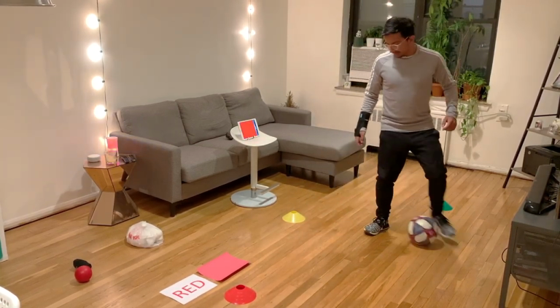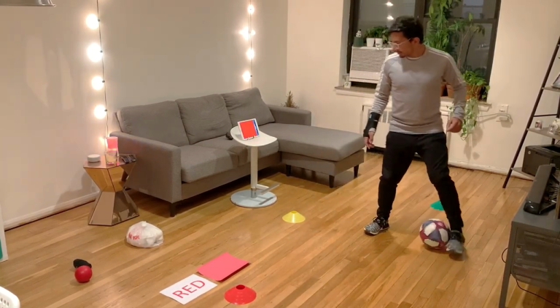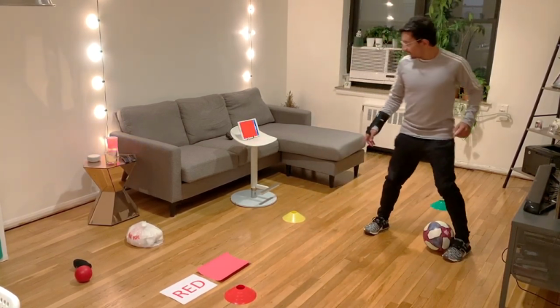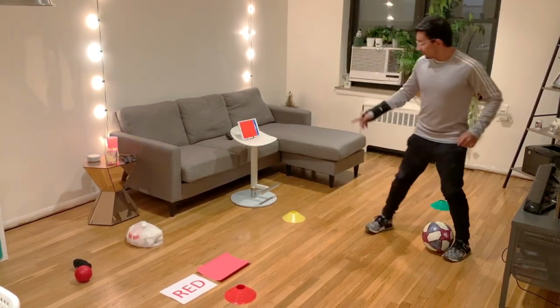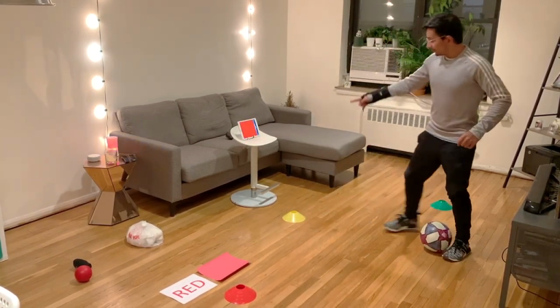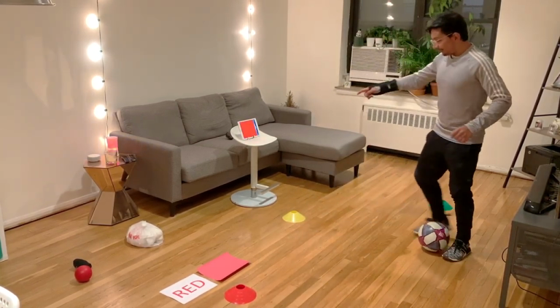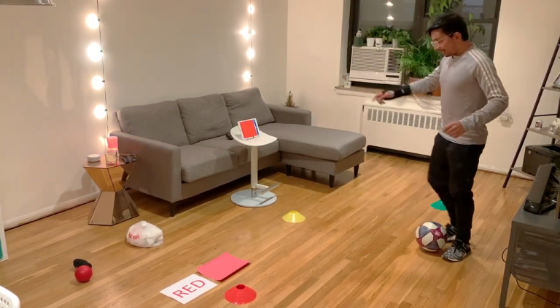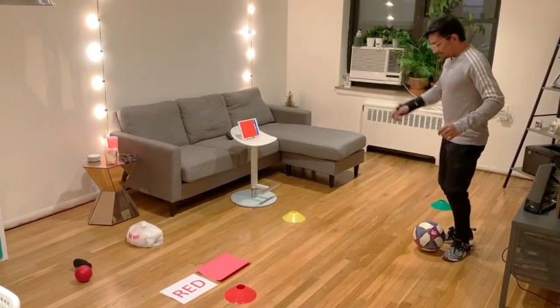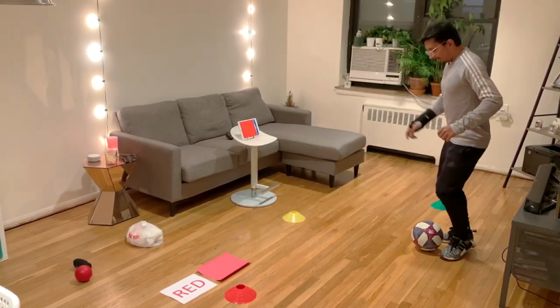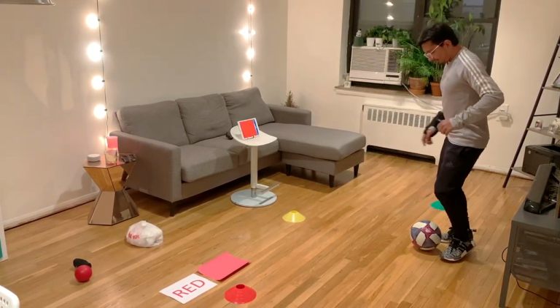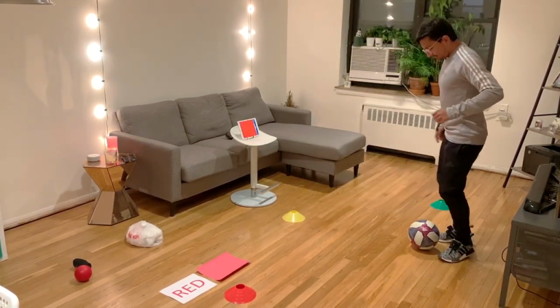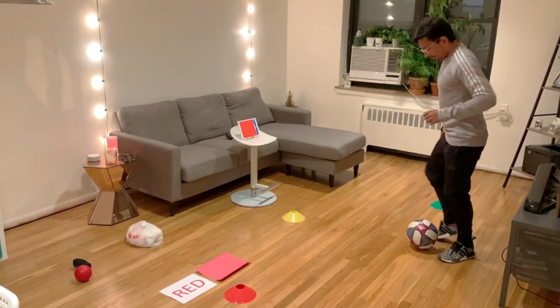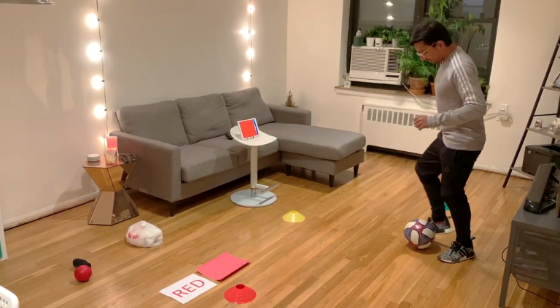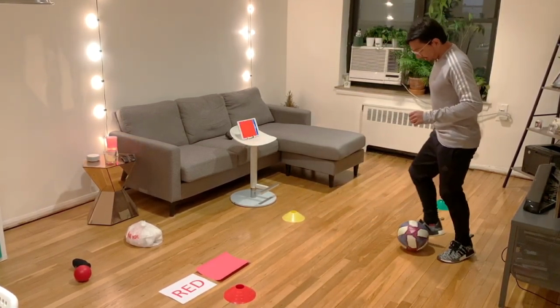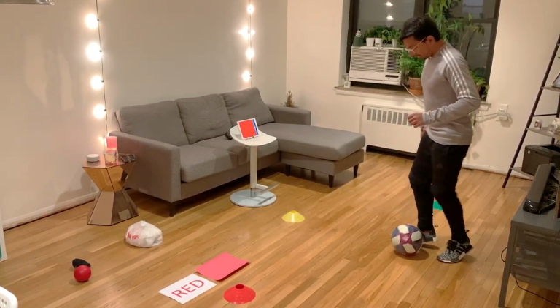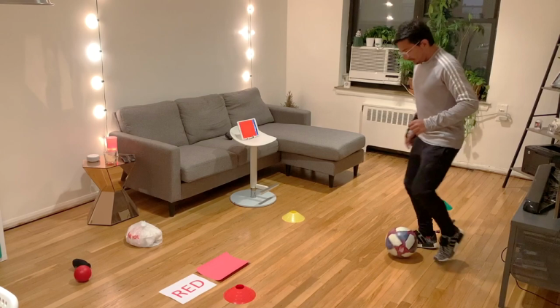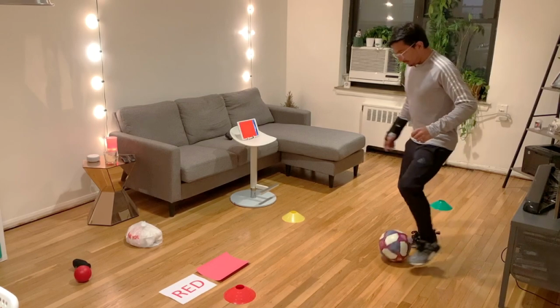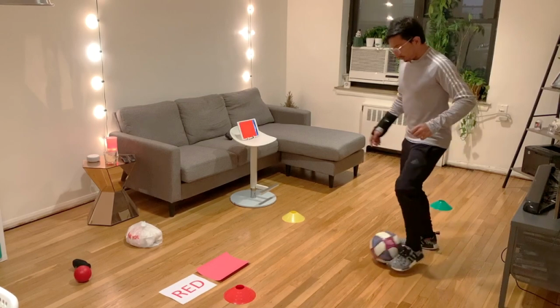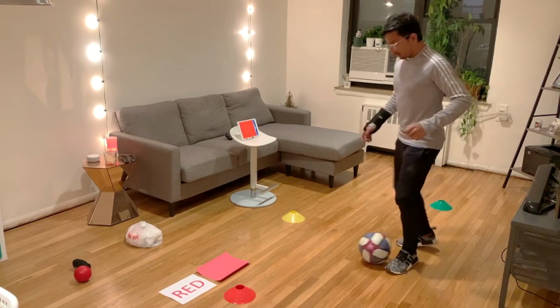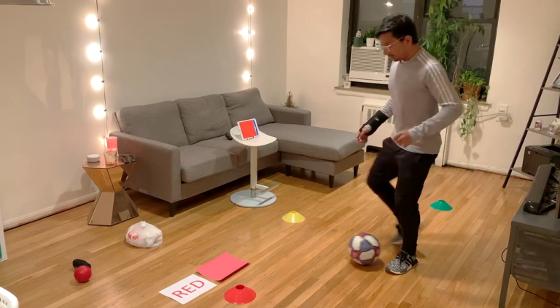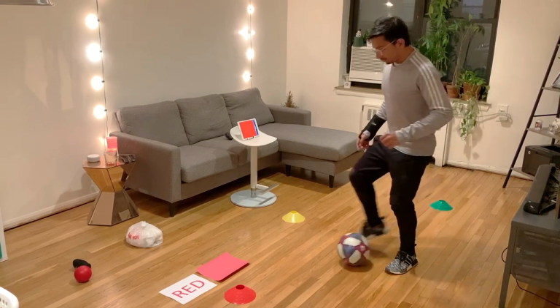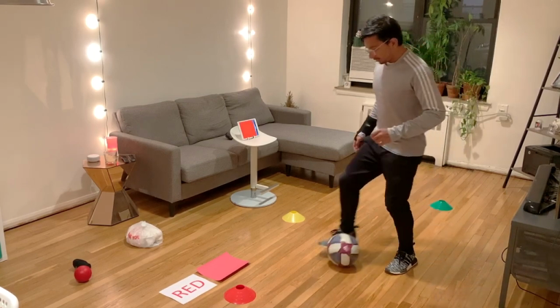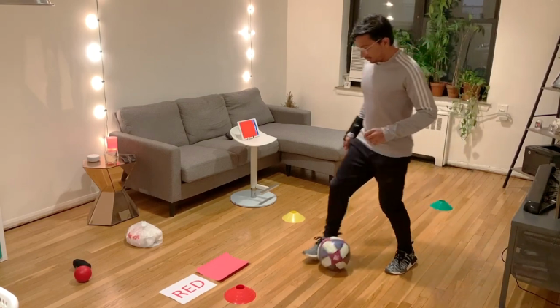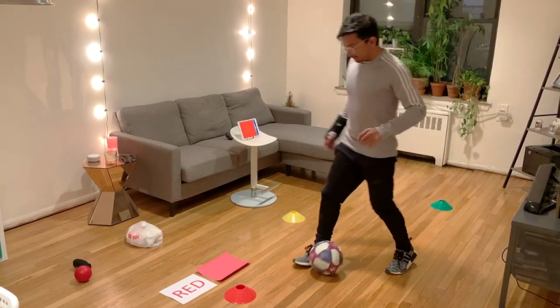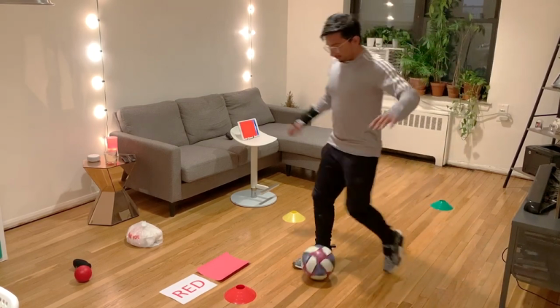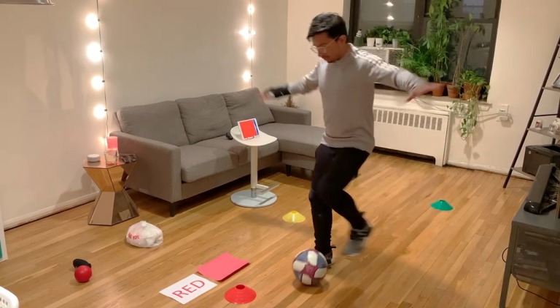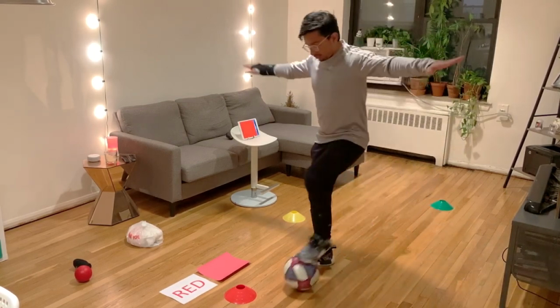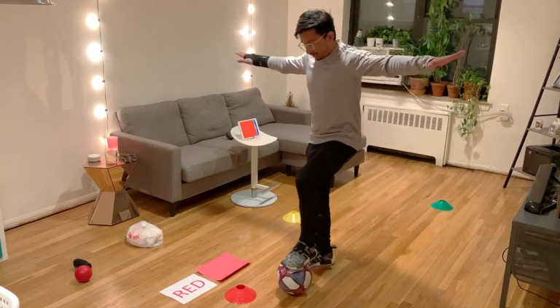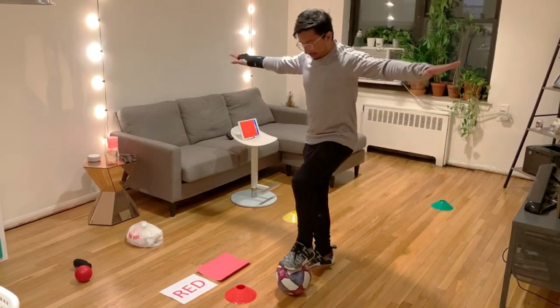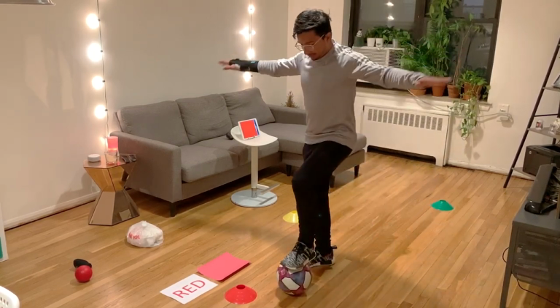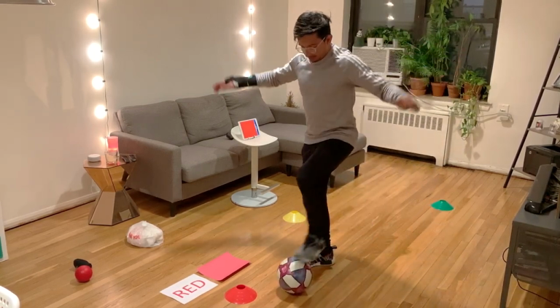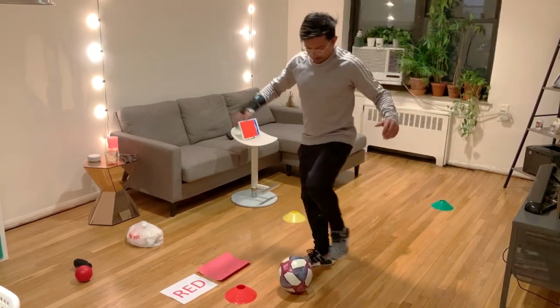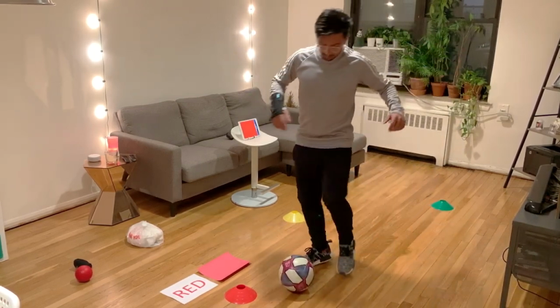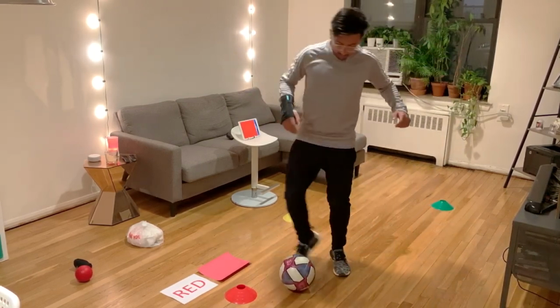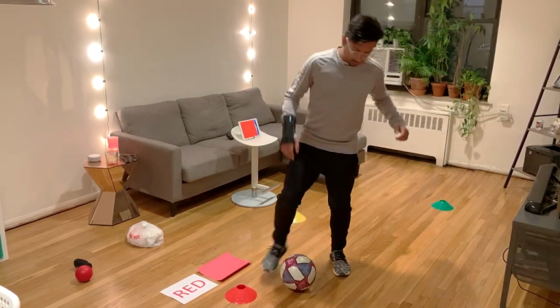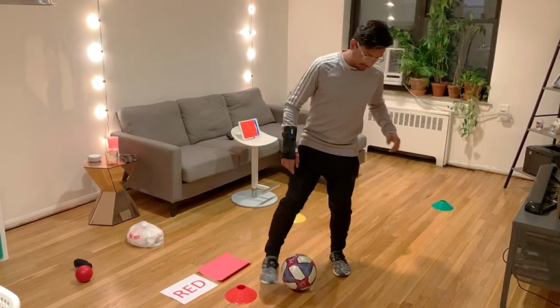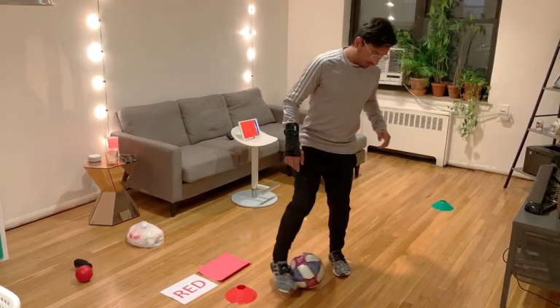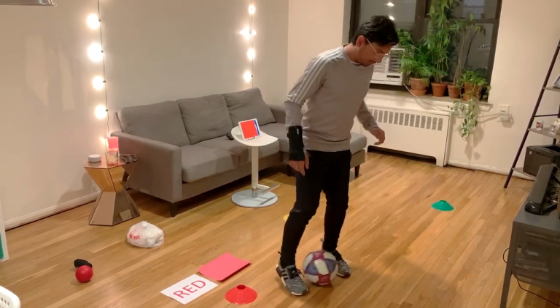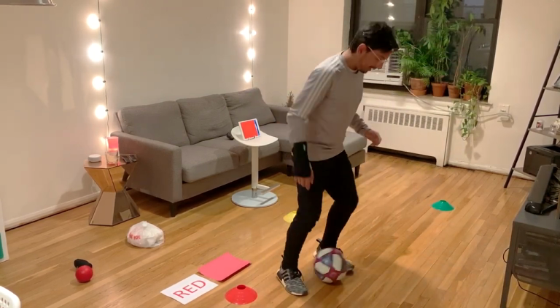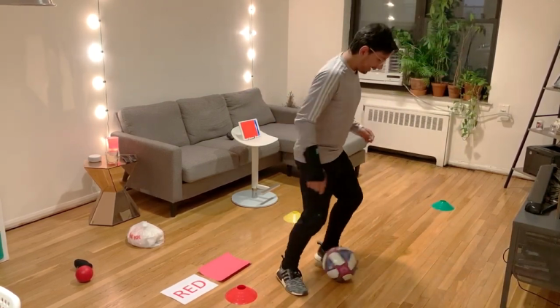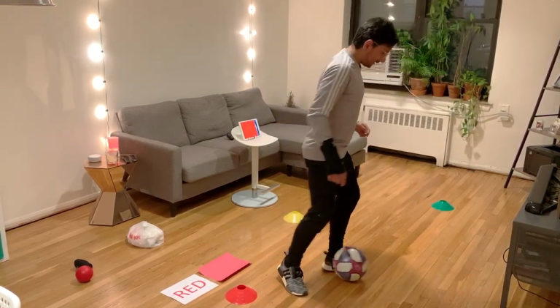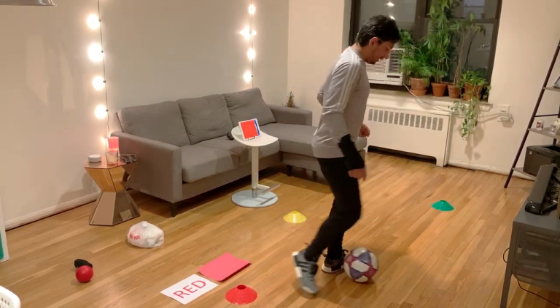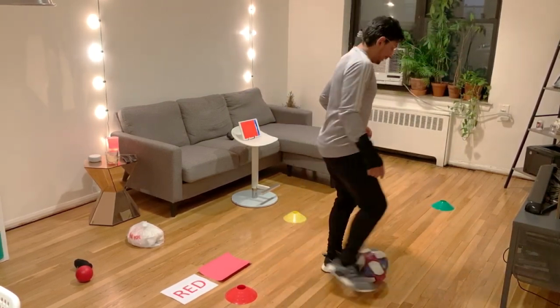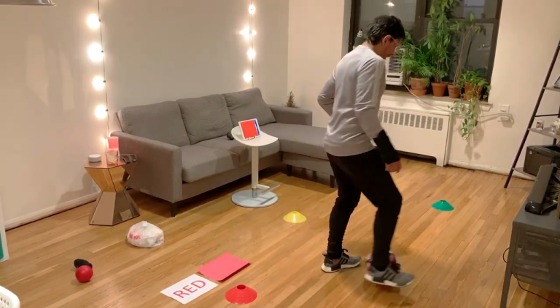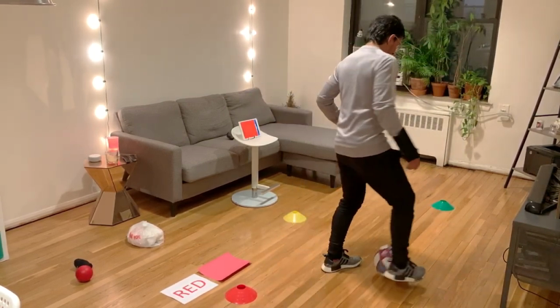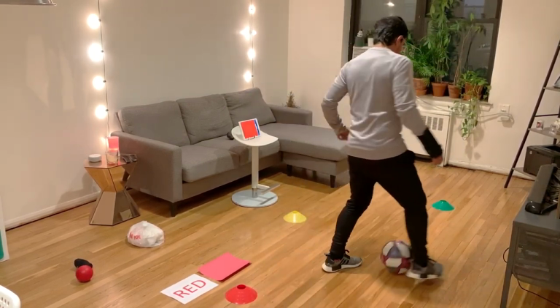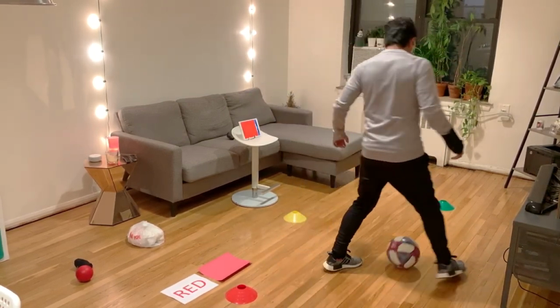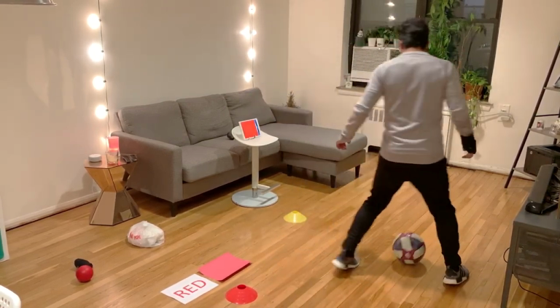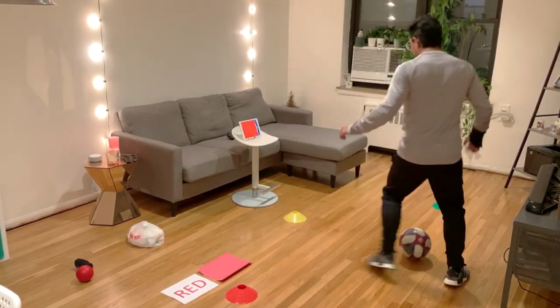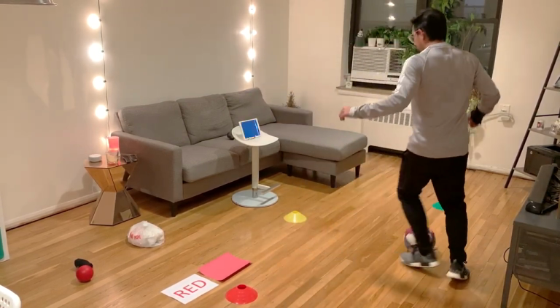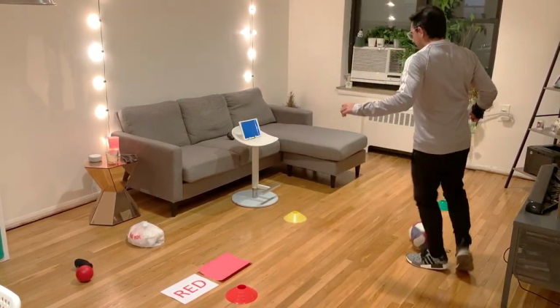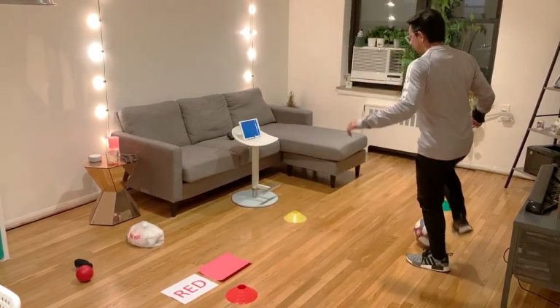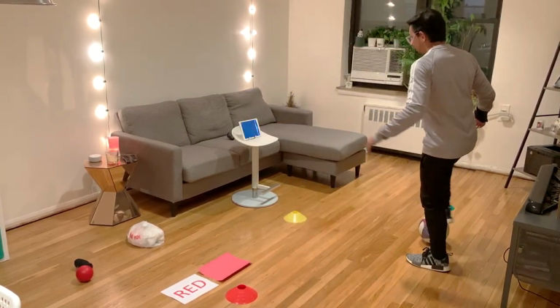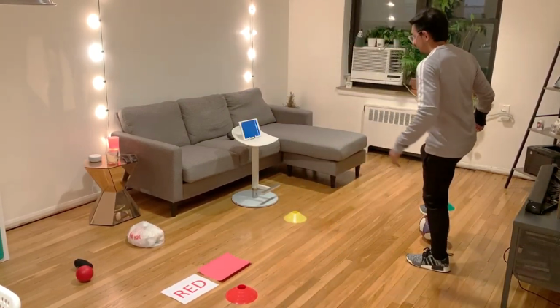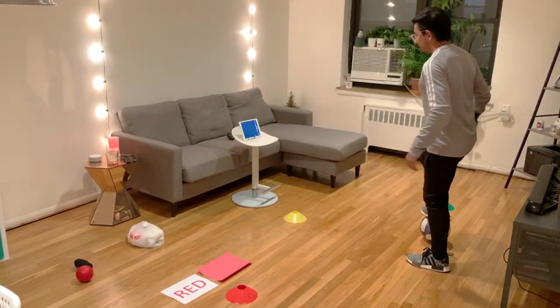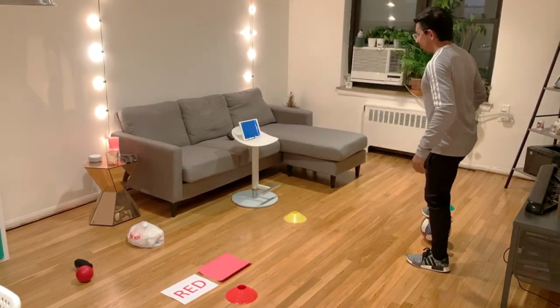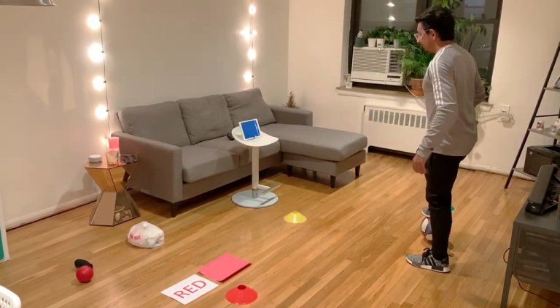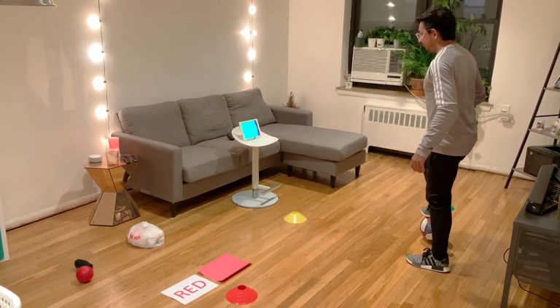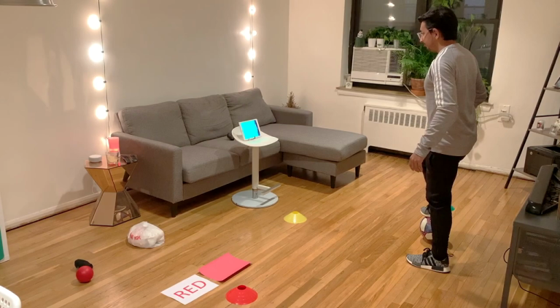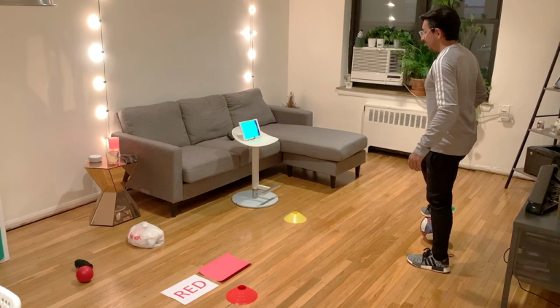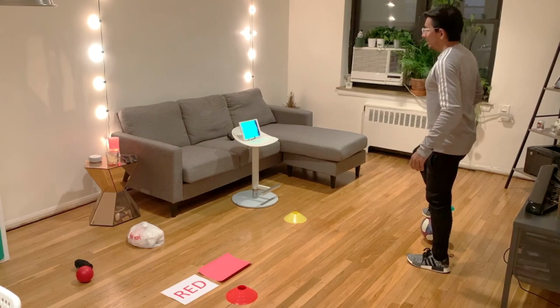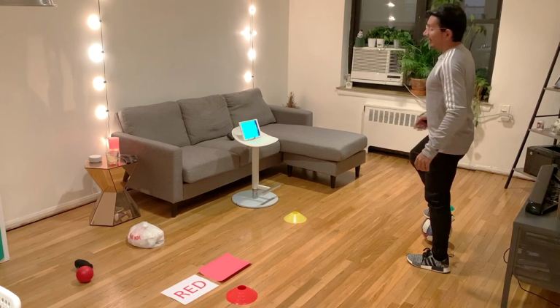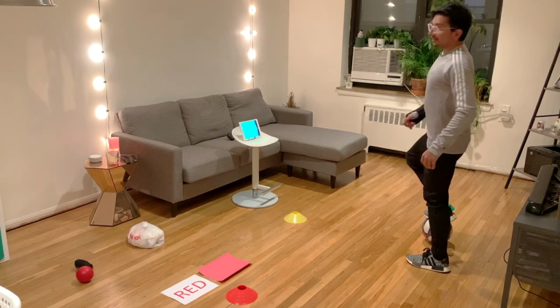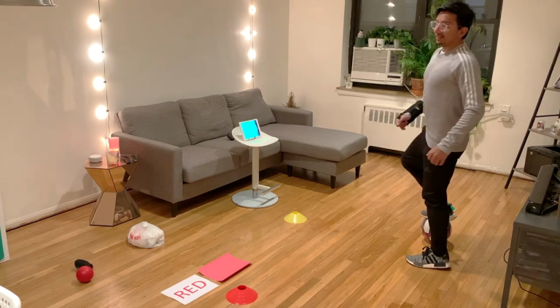Next color: red — my favorite color. Dribble, dribble, trap it, go all the way back and get ready for the next color.